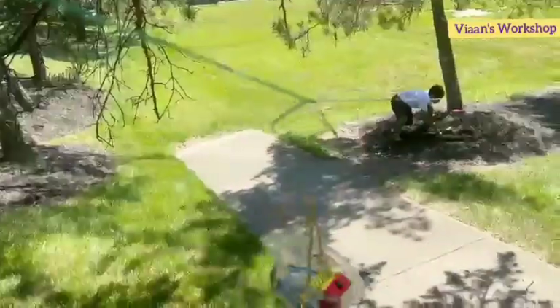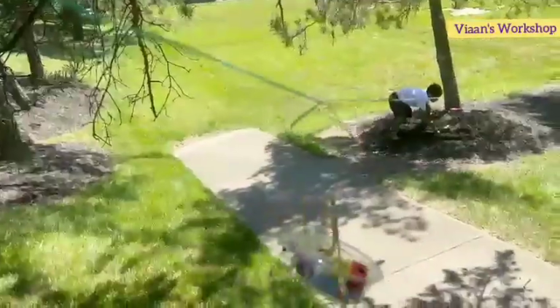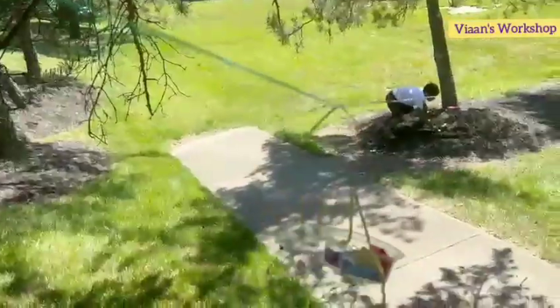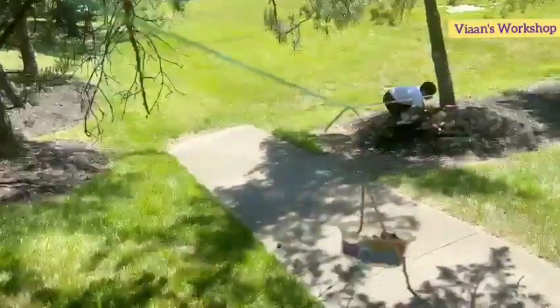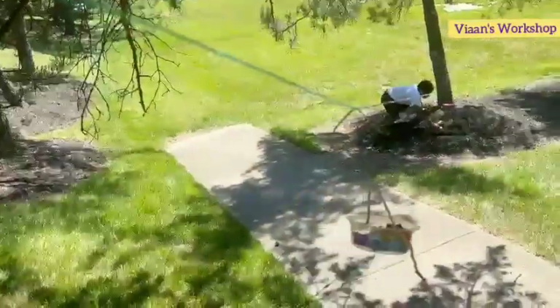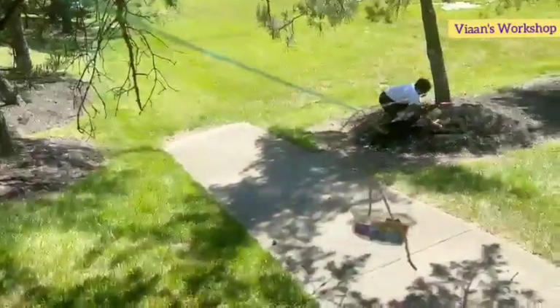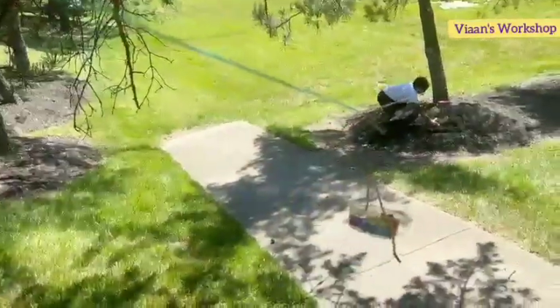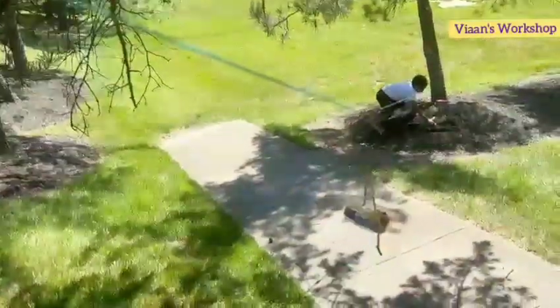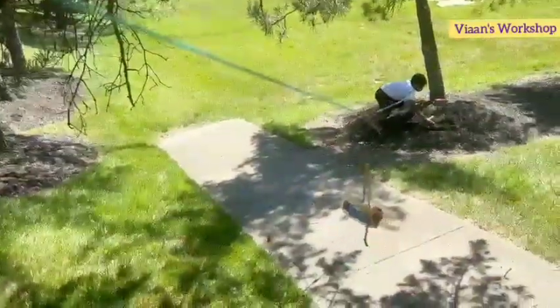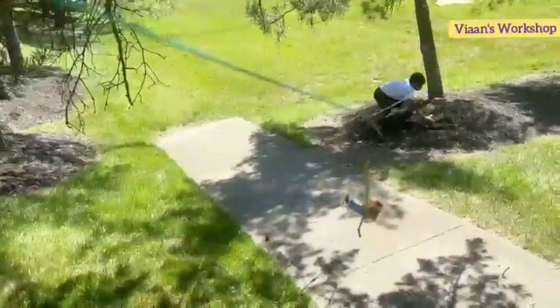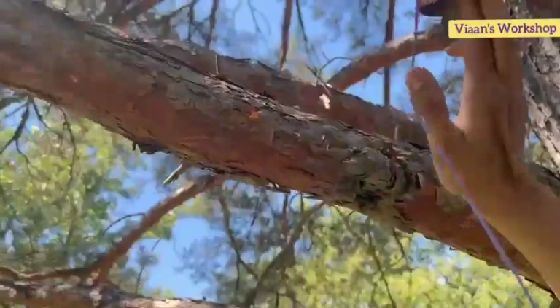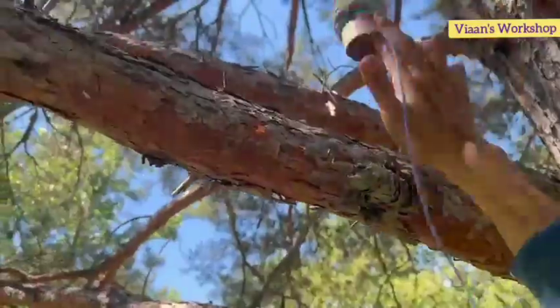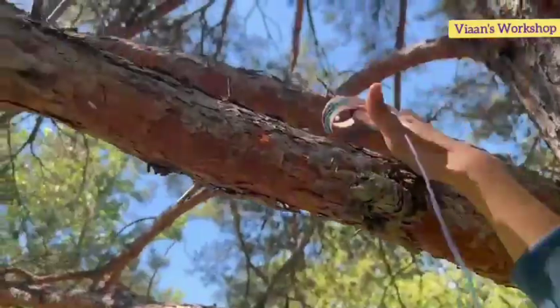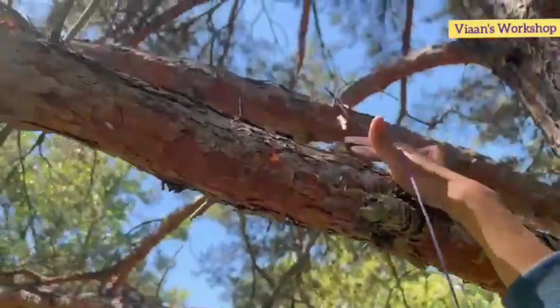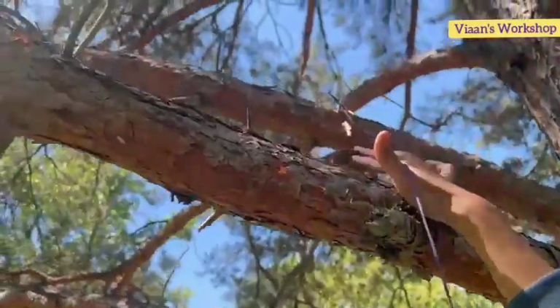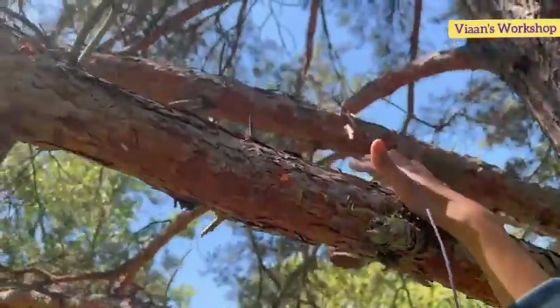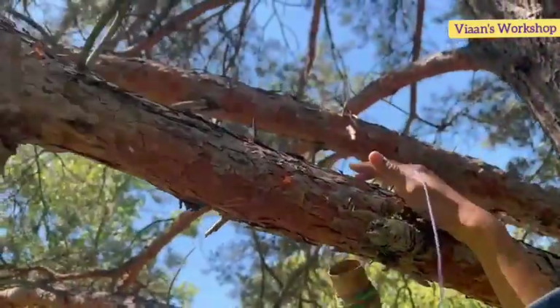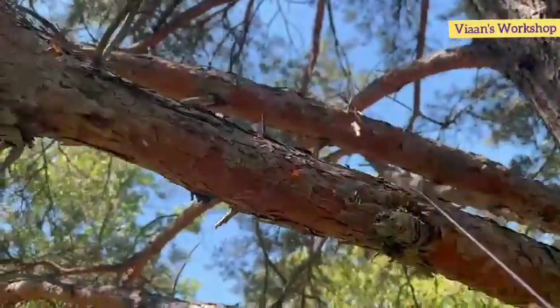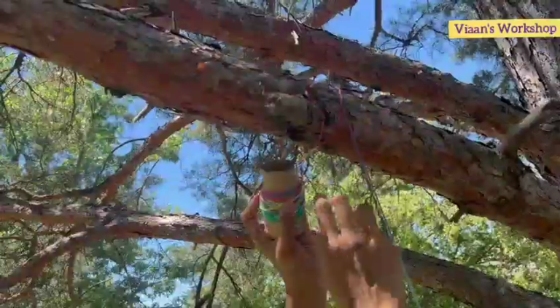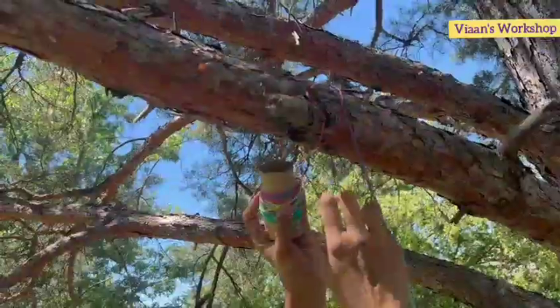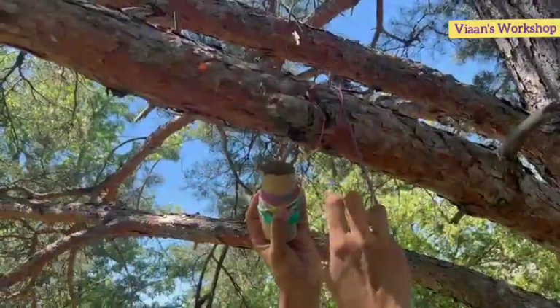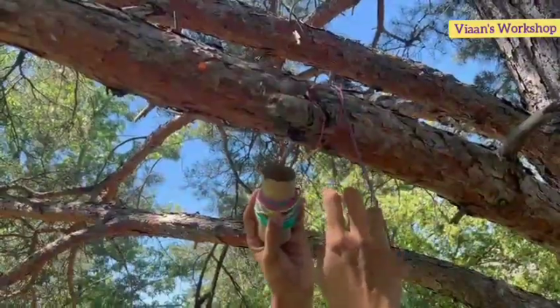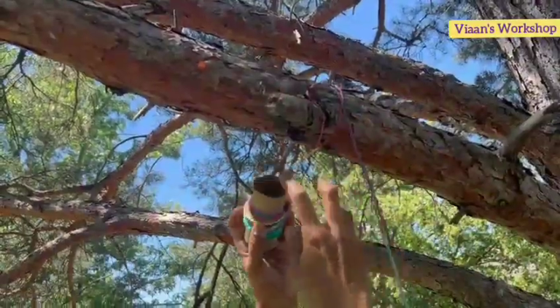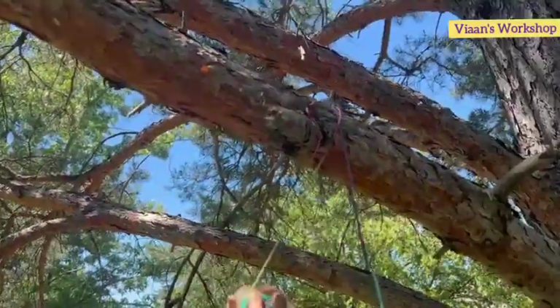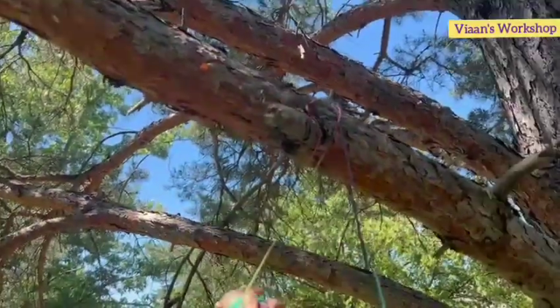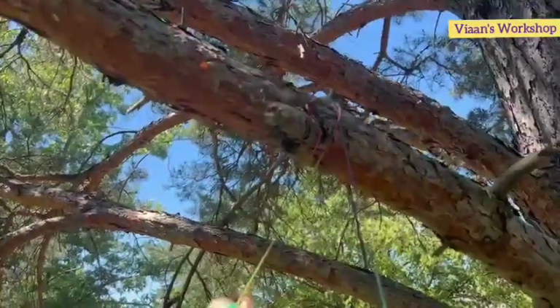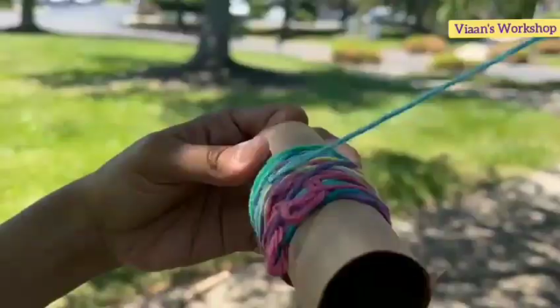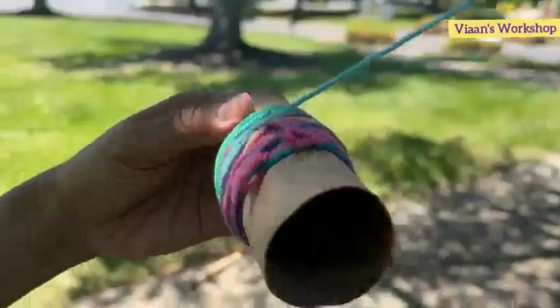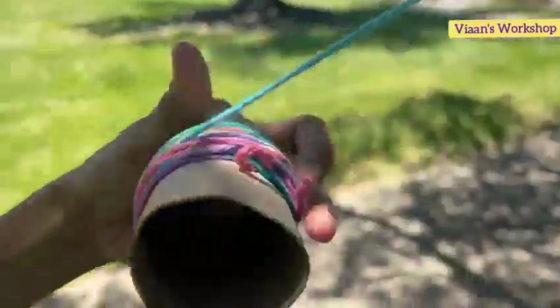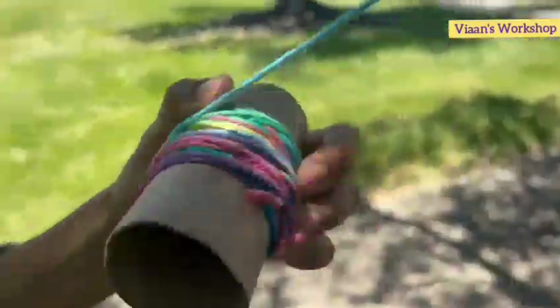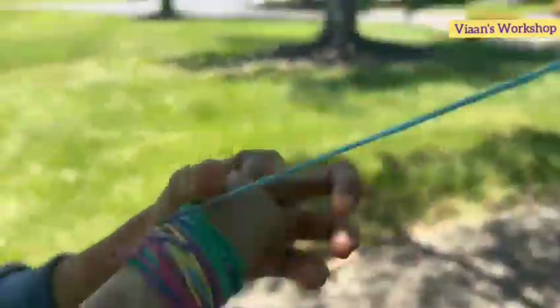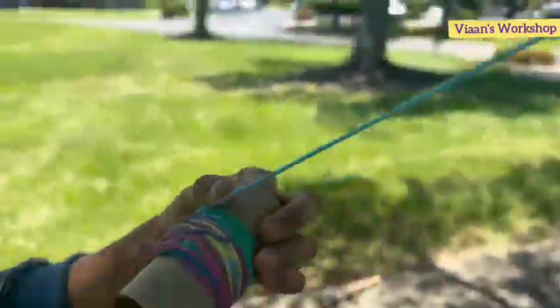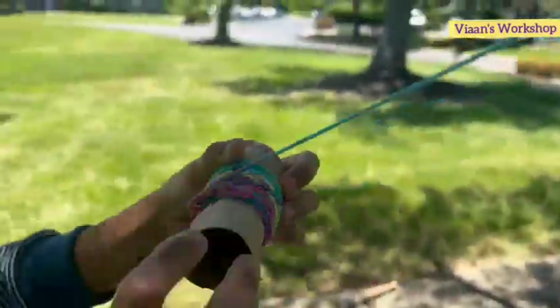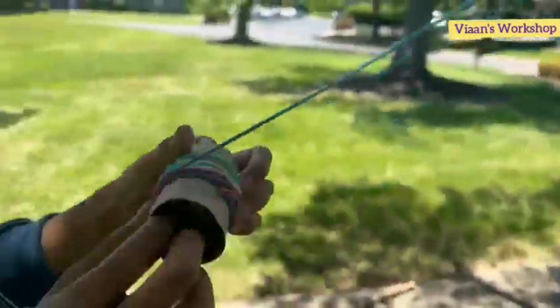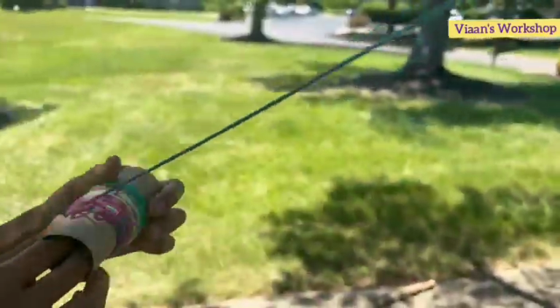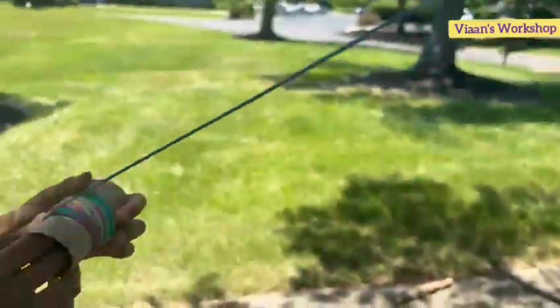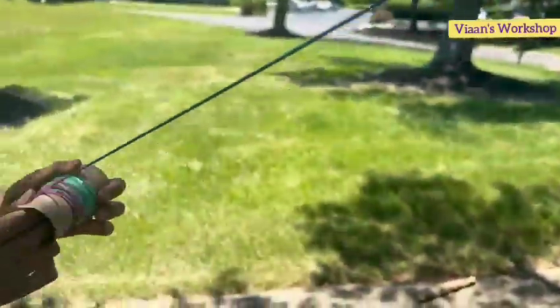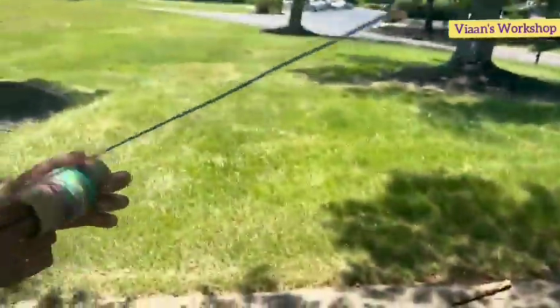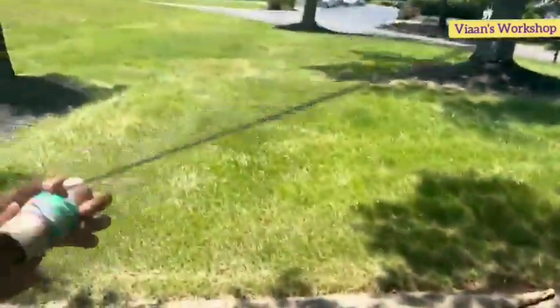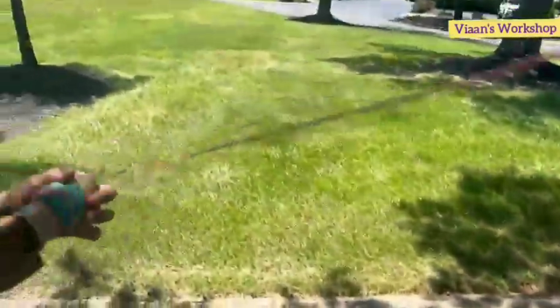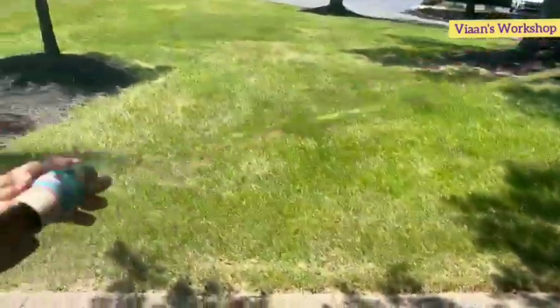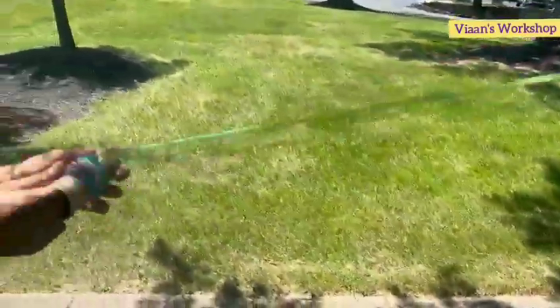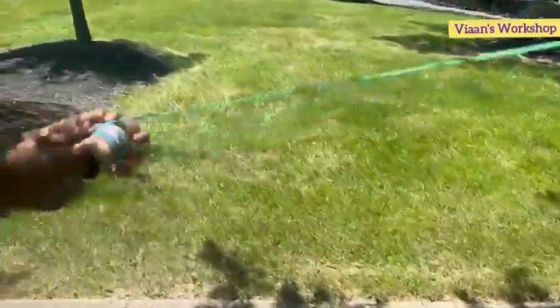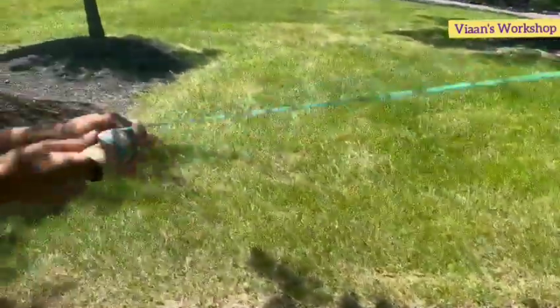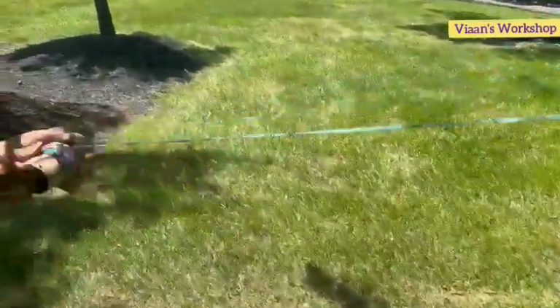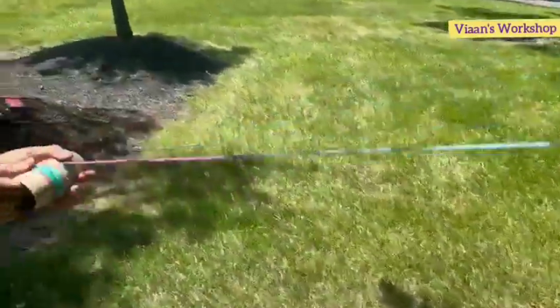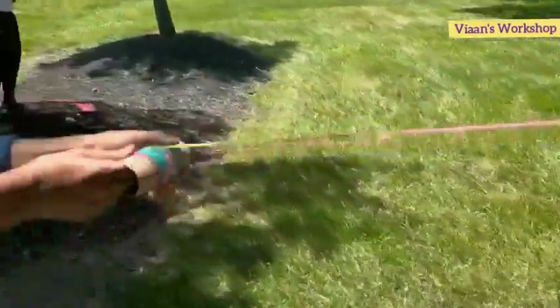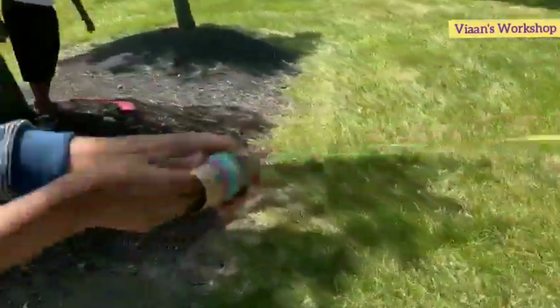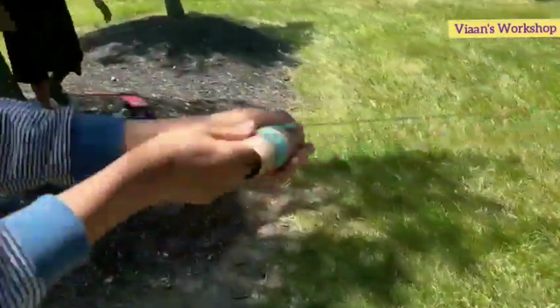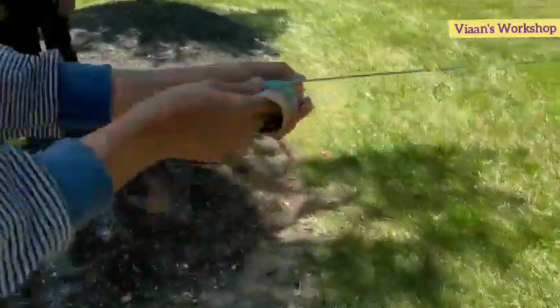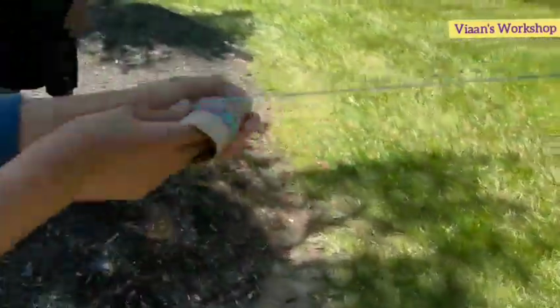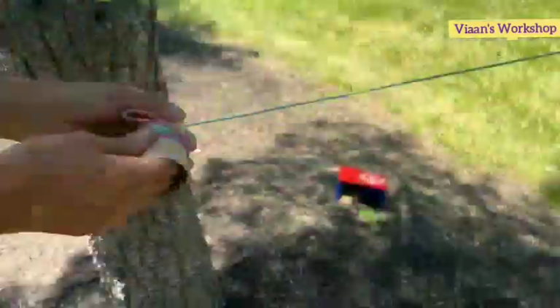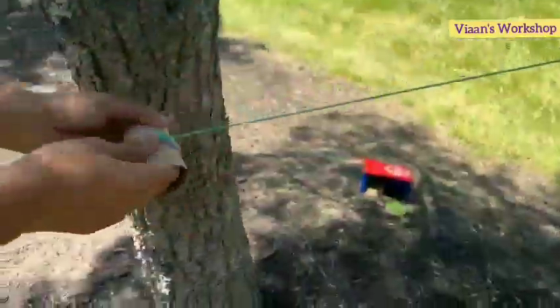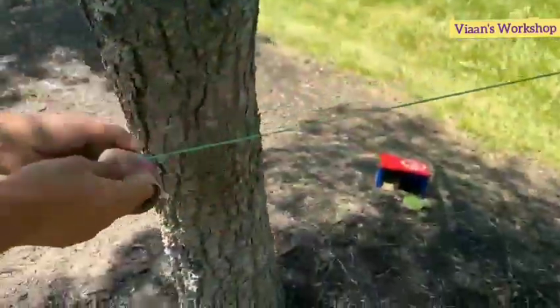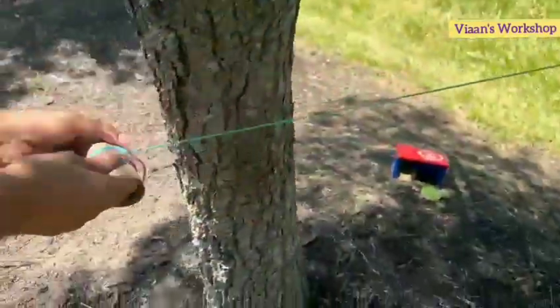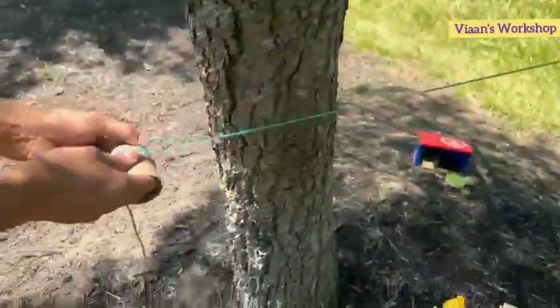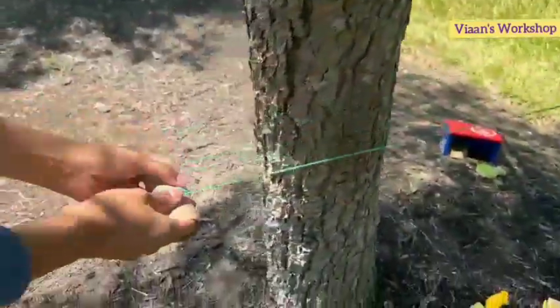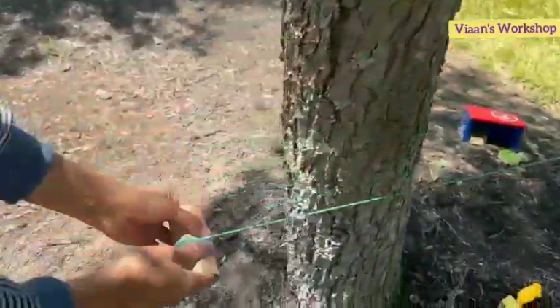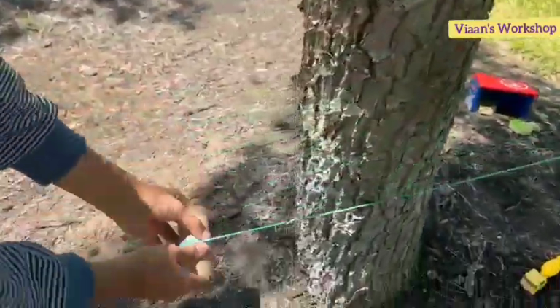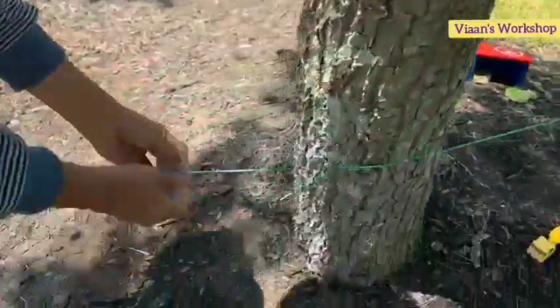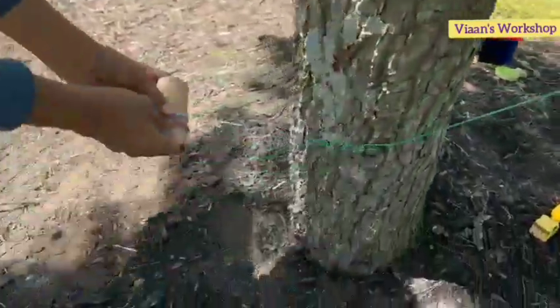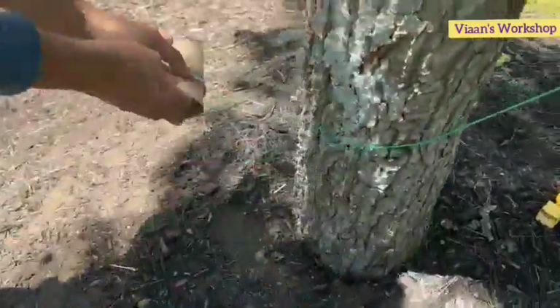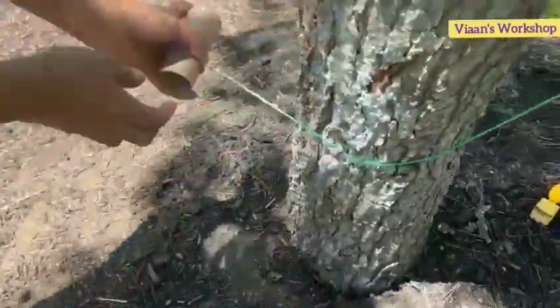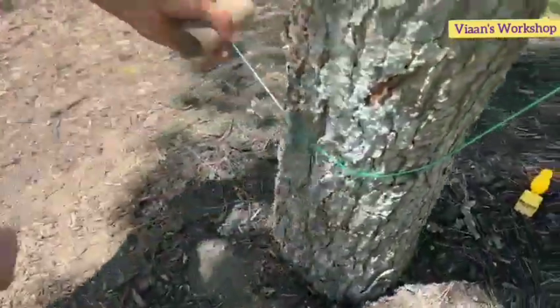First we tied on to the trees, hoping to work as a zipline. And it worked amazing!